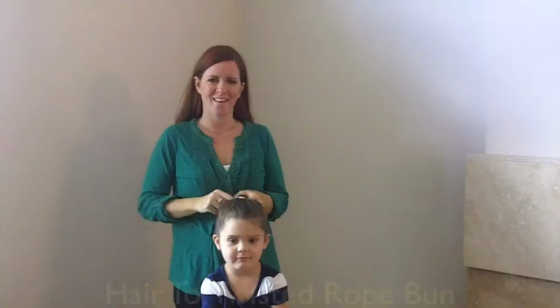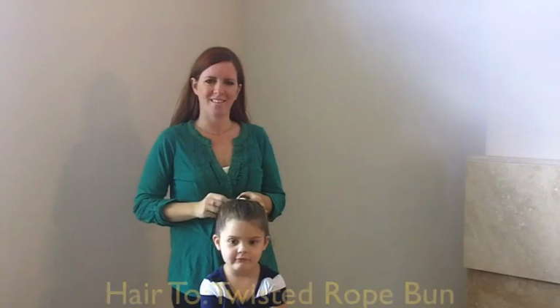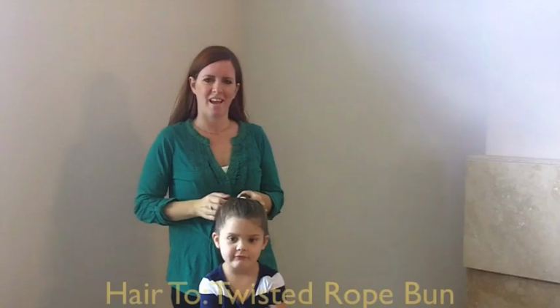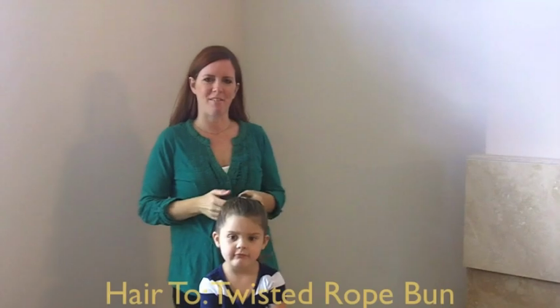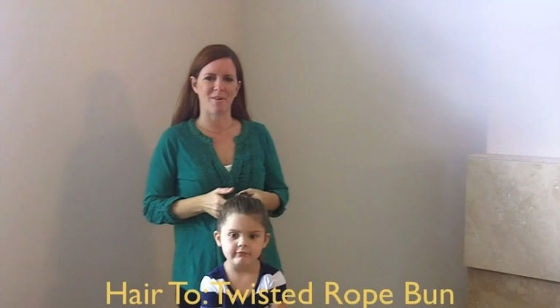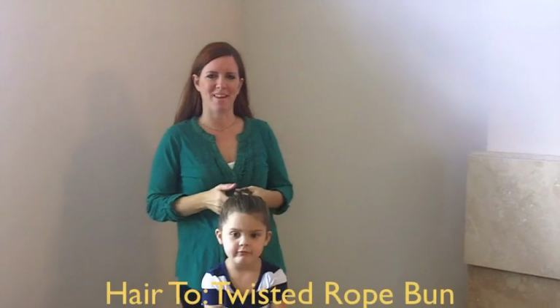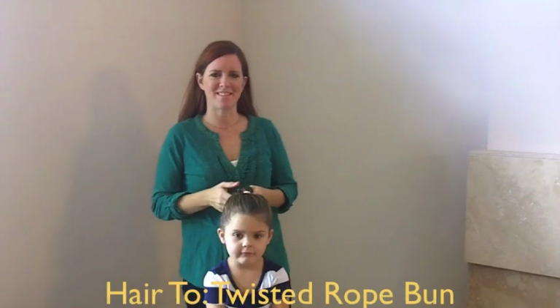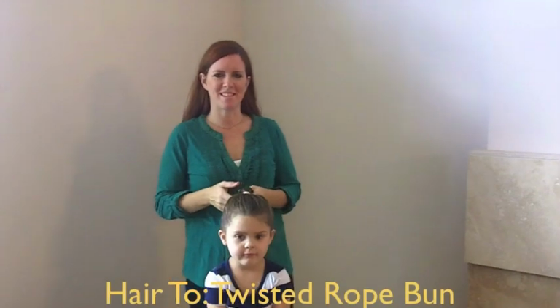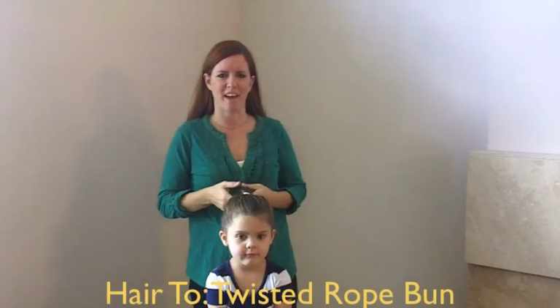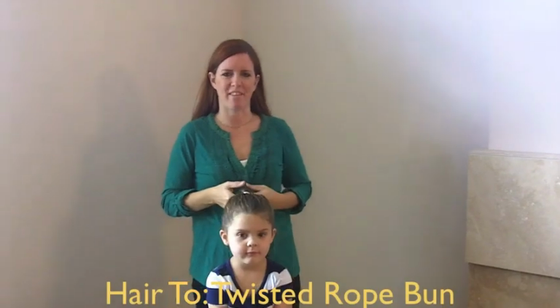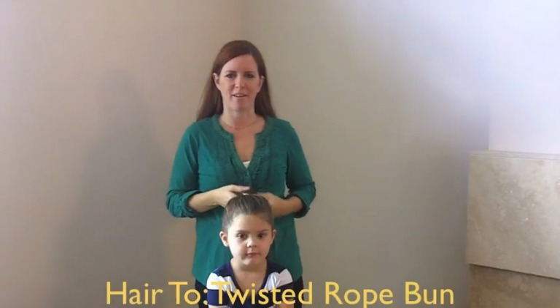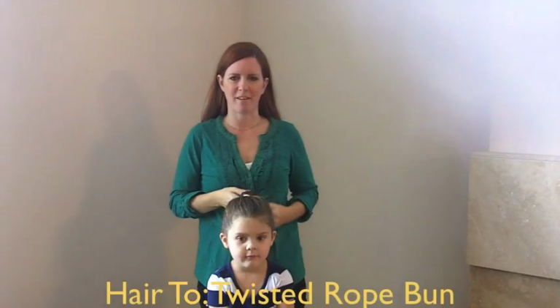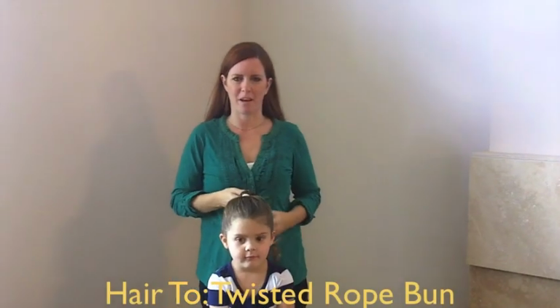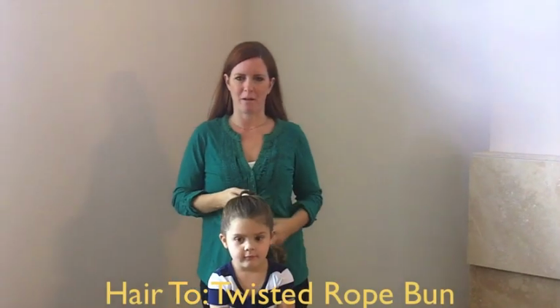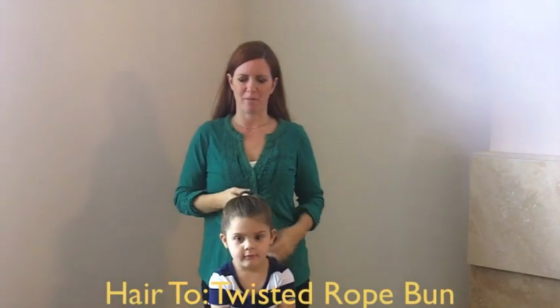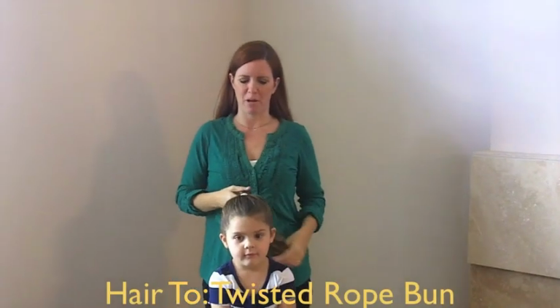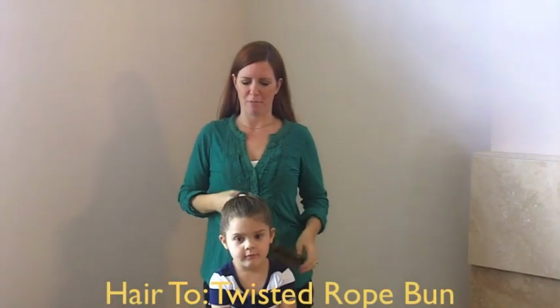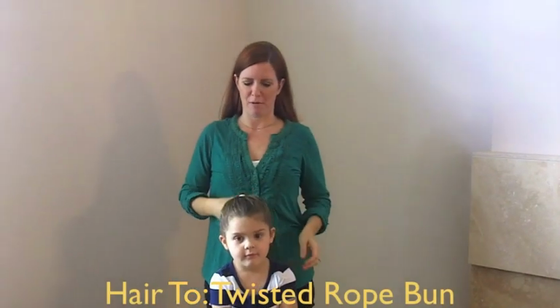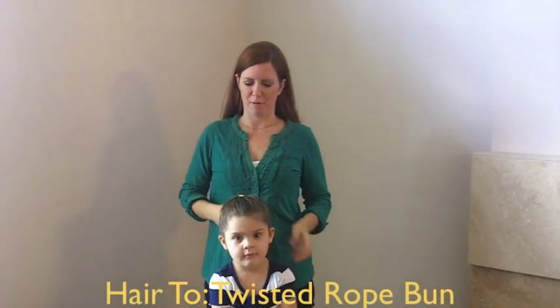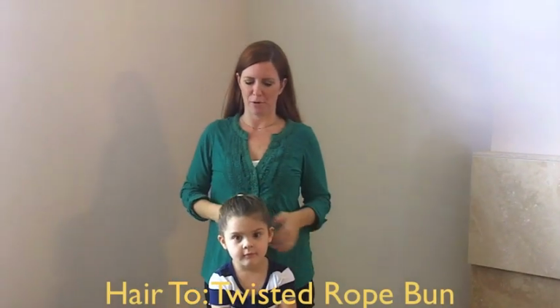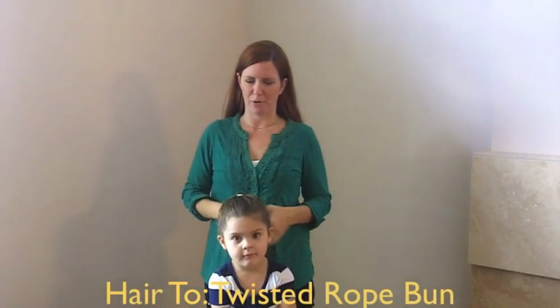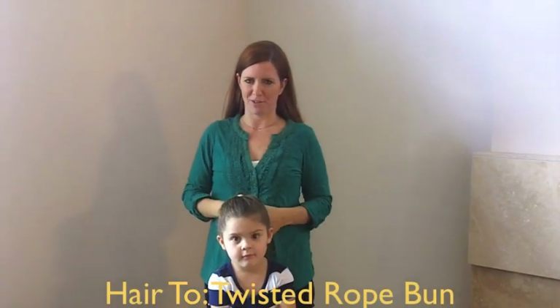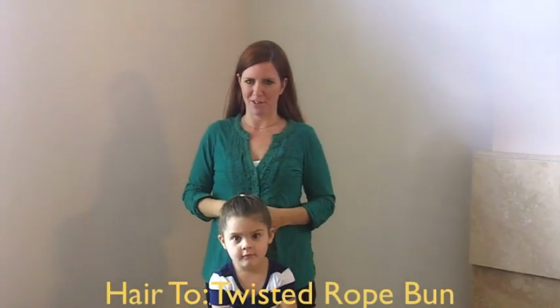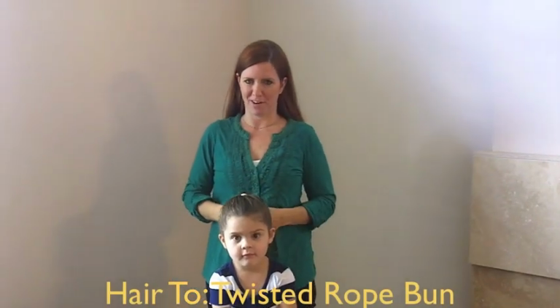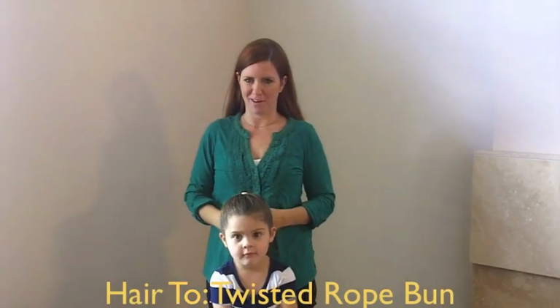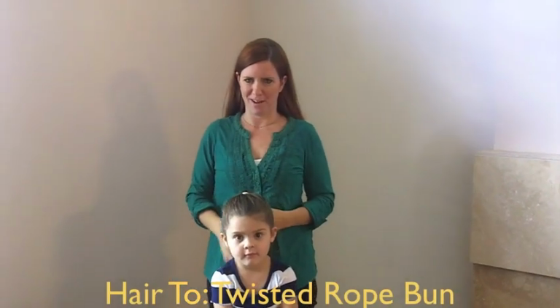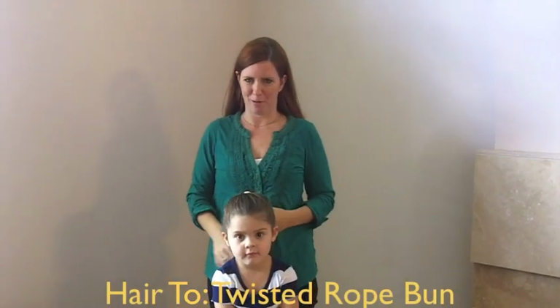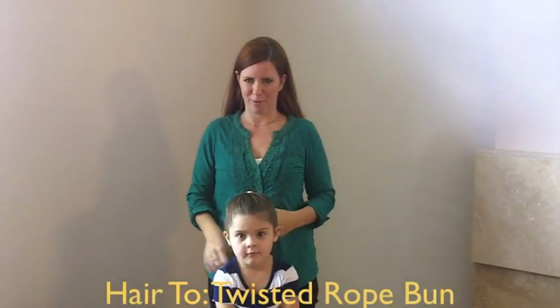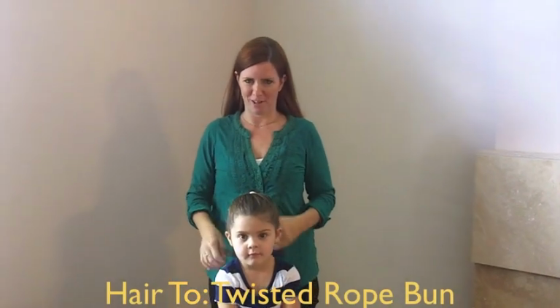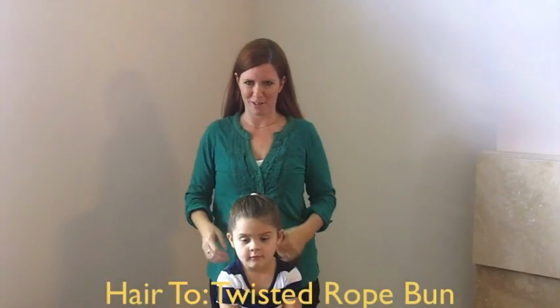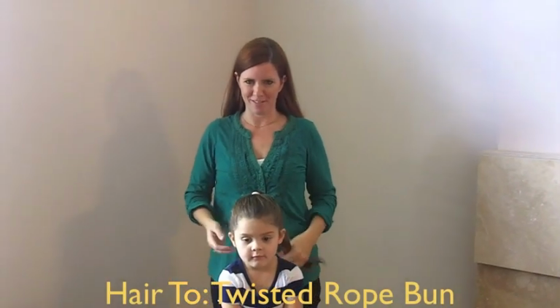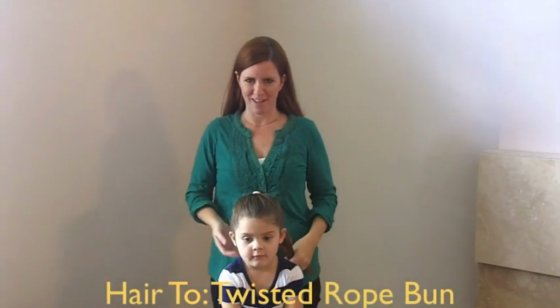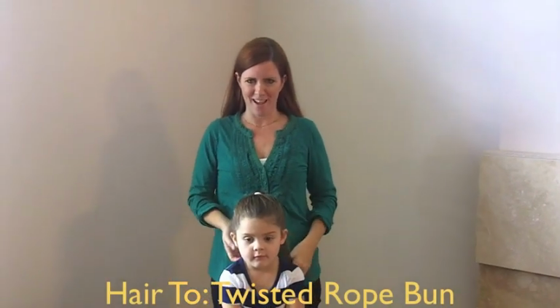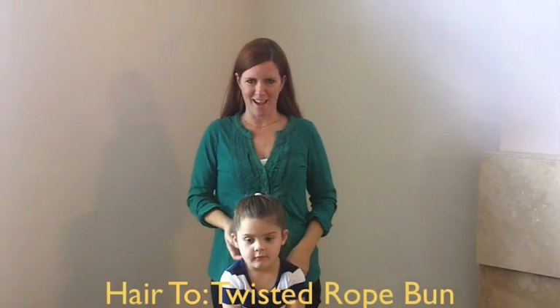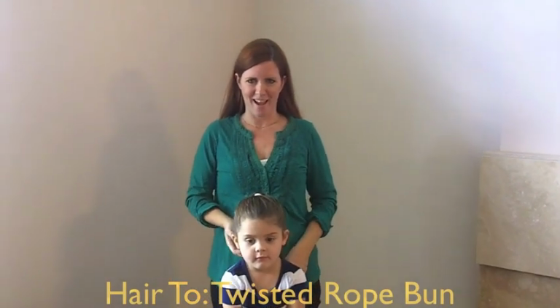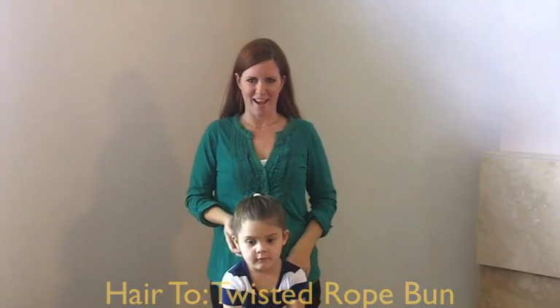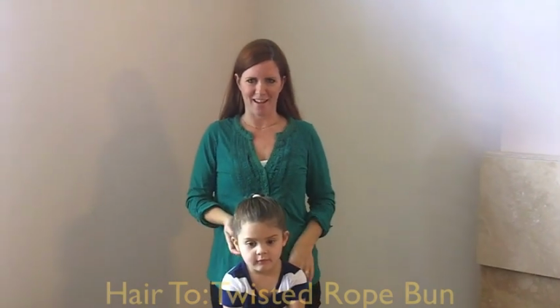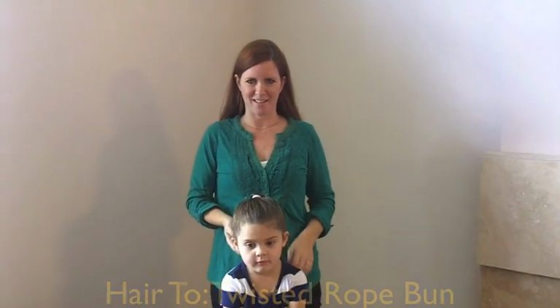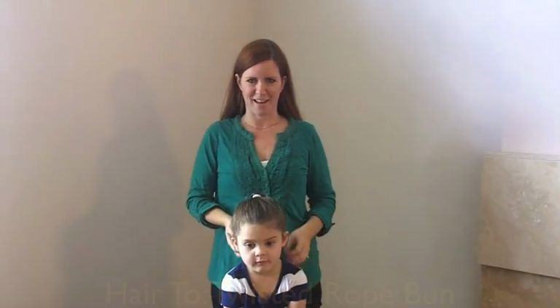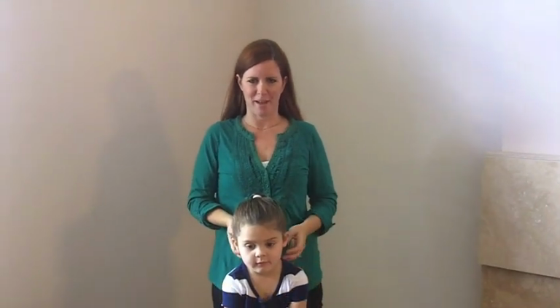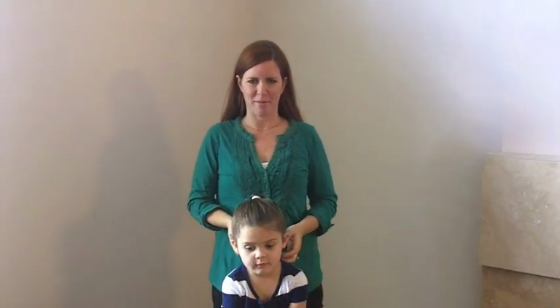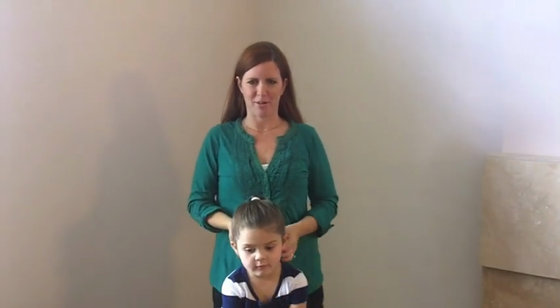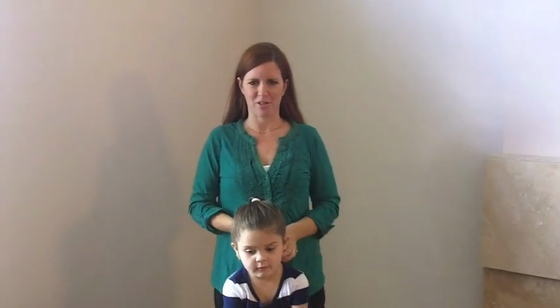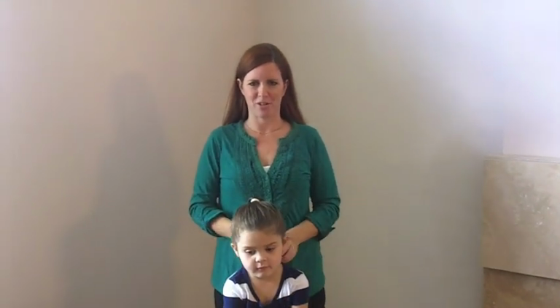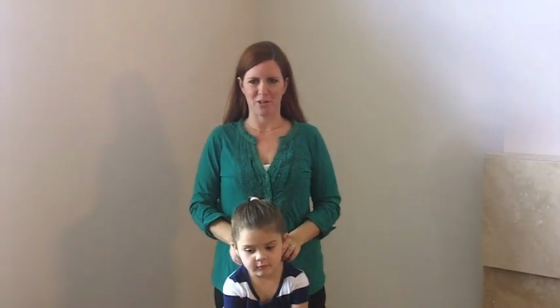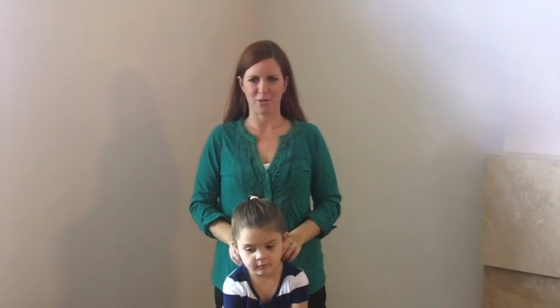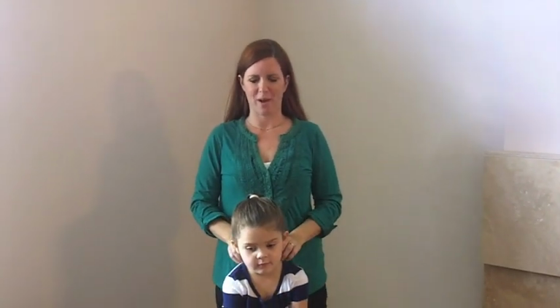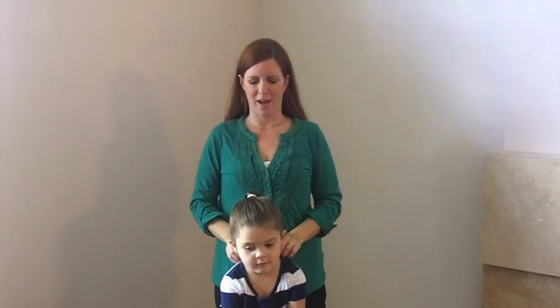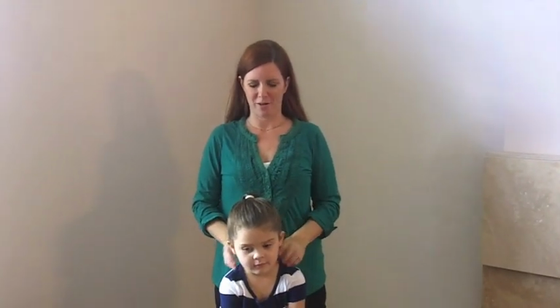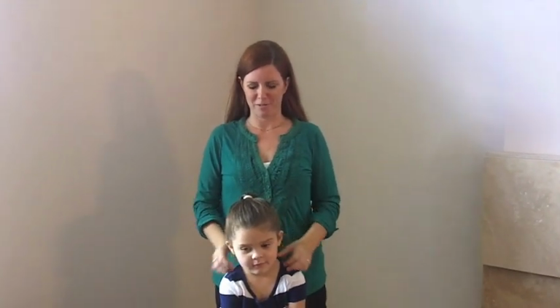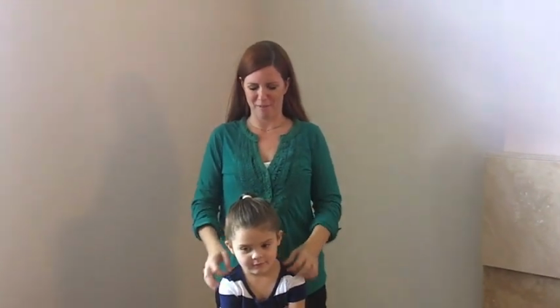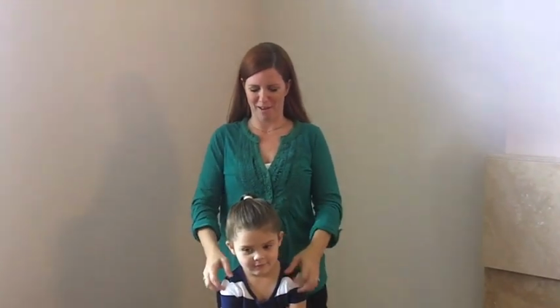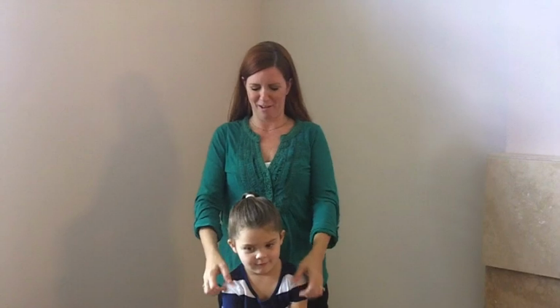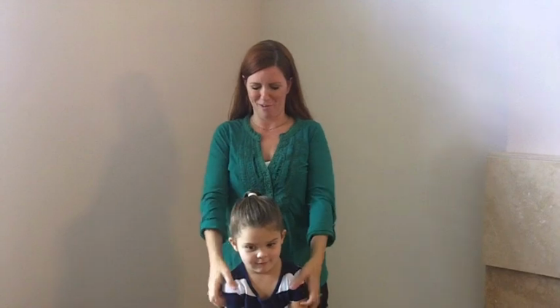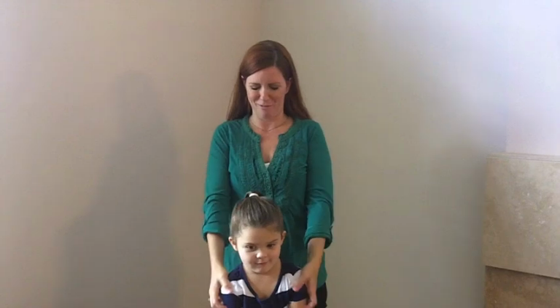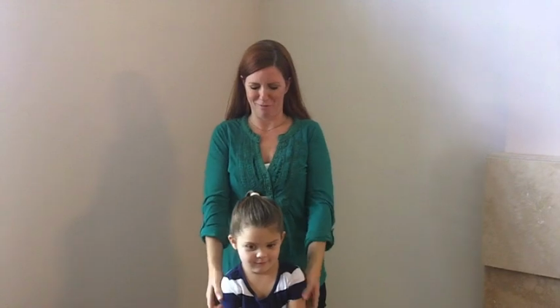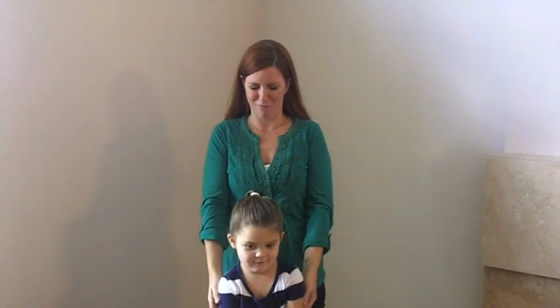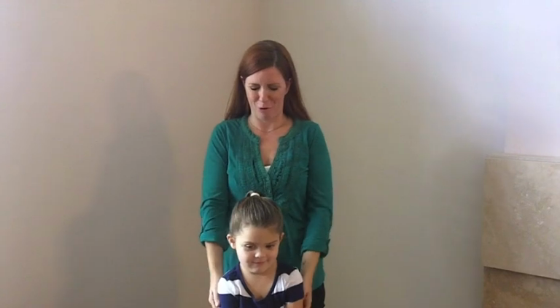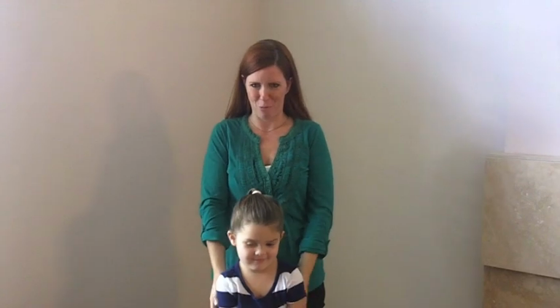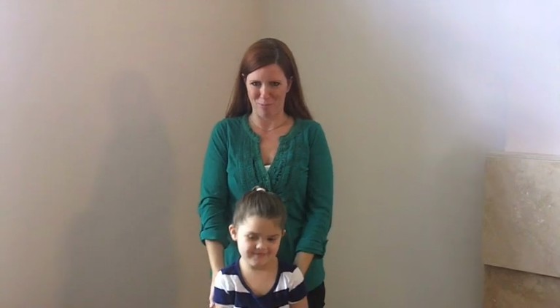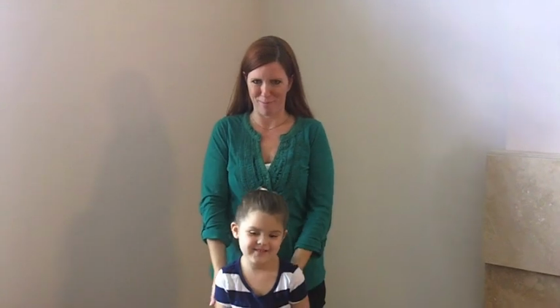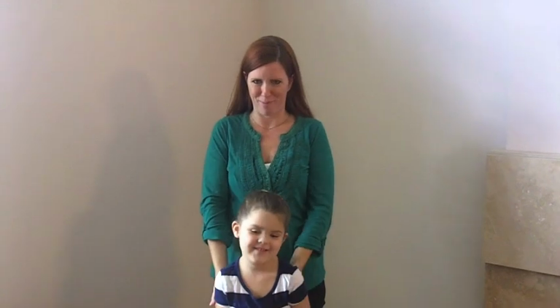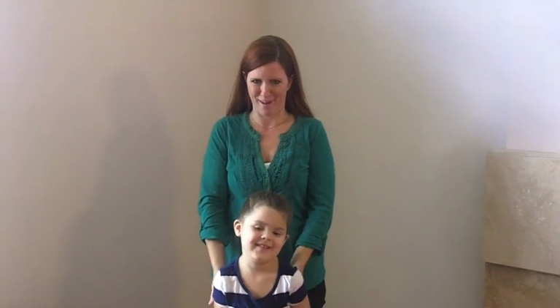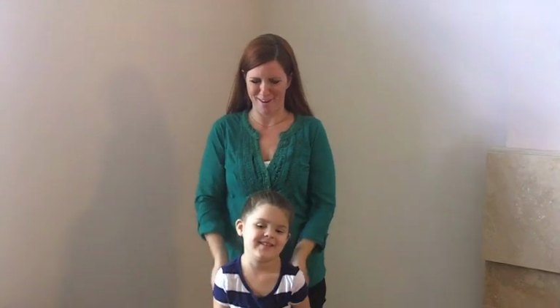Hi everyone, it's Heather and I'm here with my four year old daughter Annabelle, and today I'm going to show you how to make a rope bun.